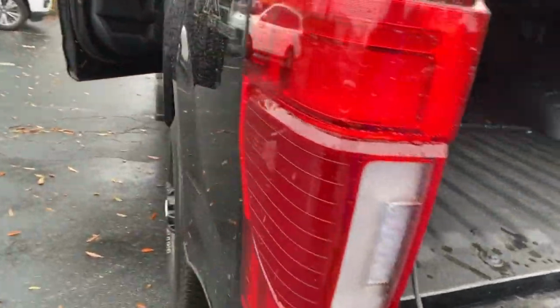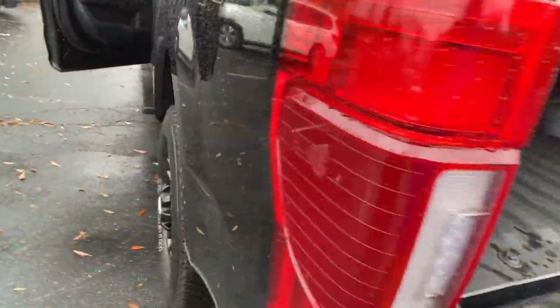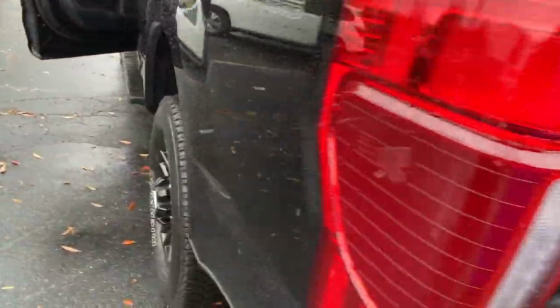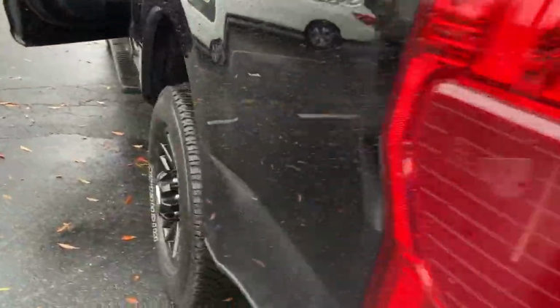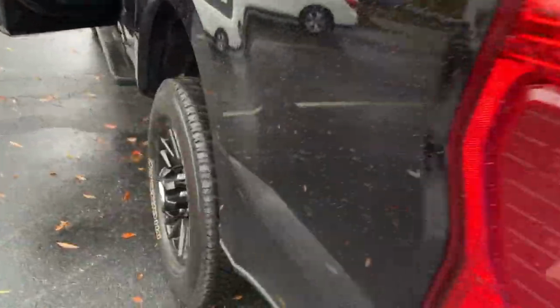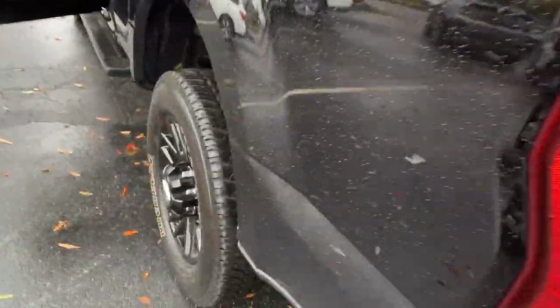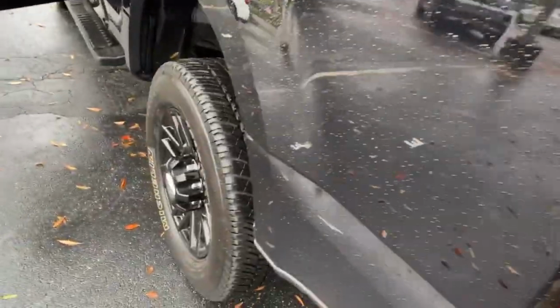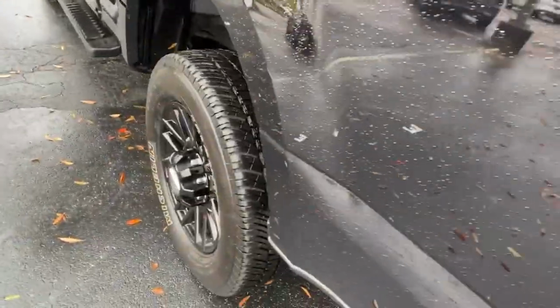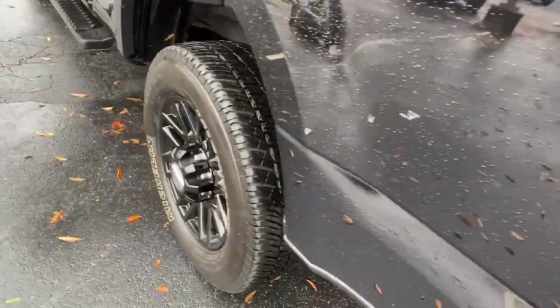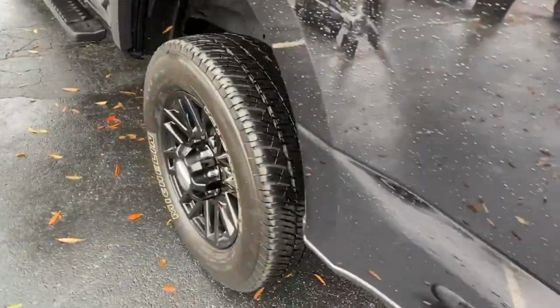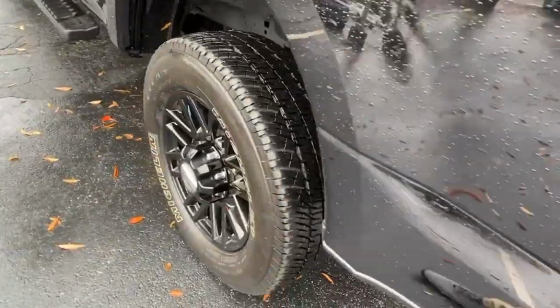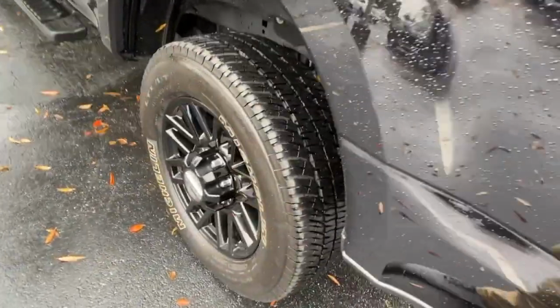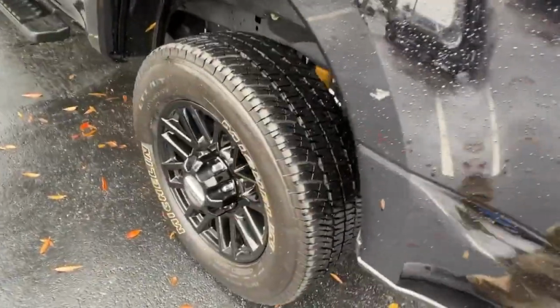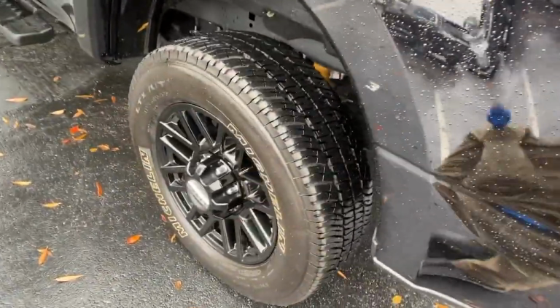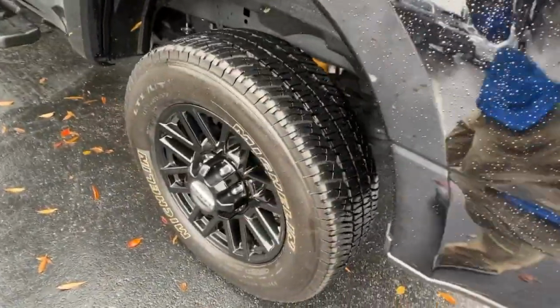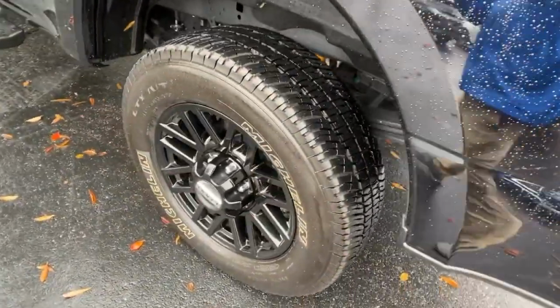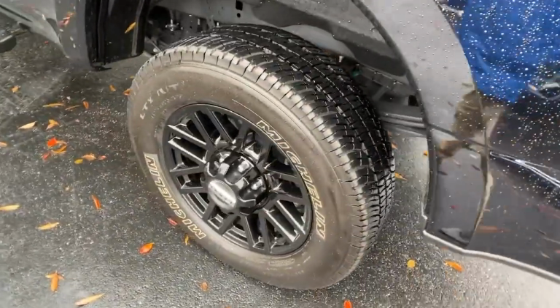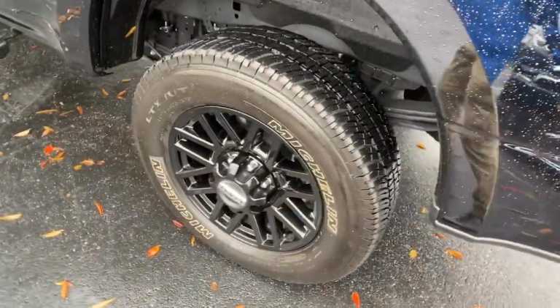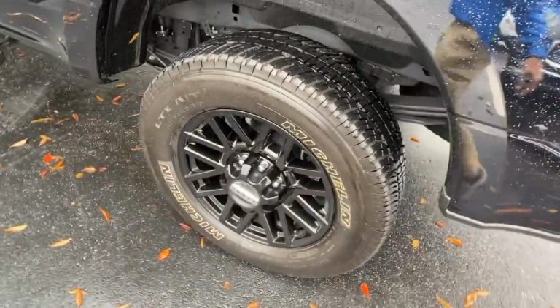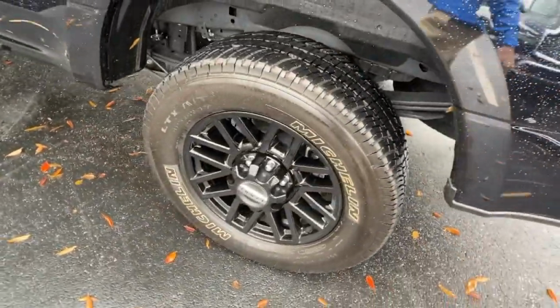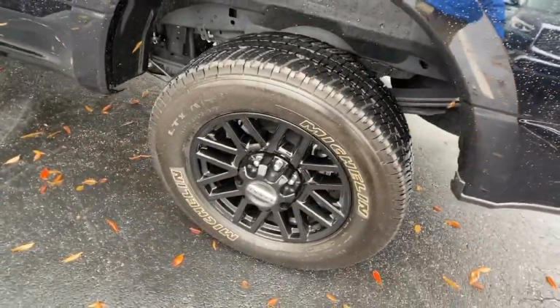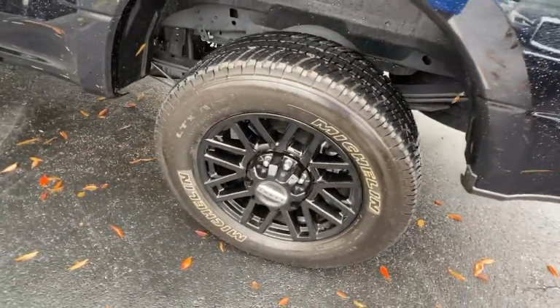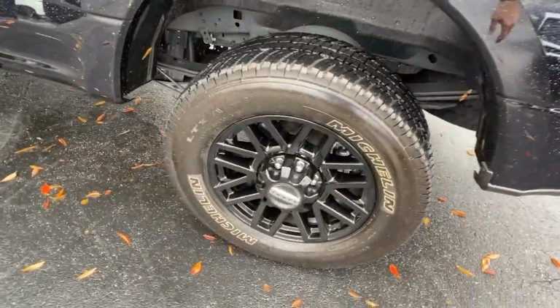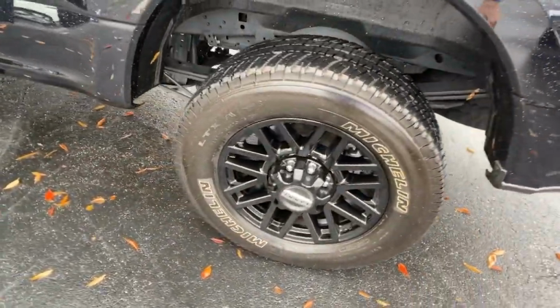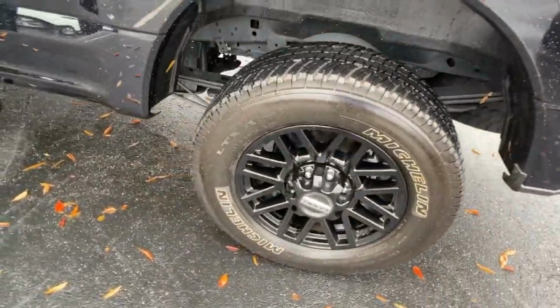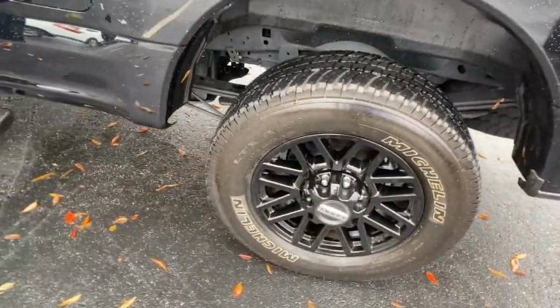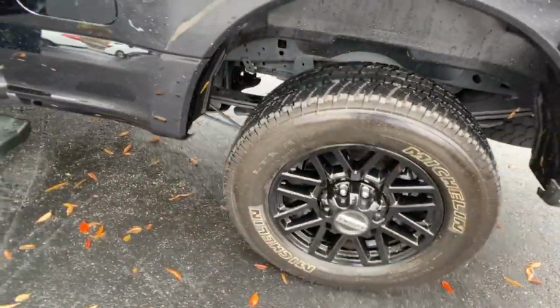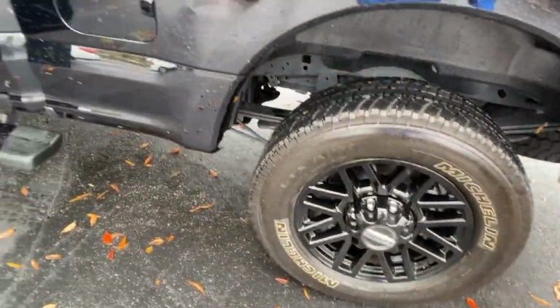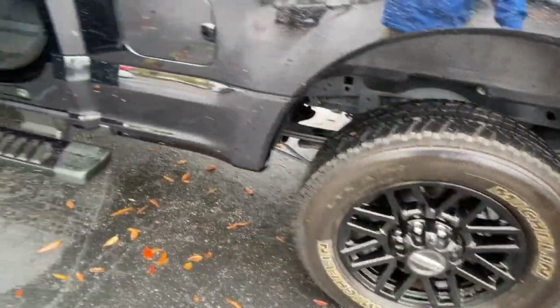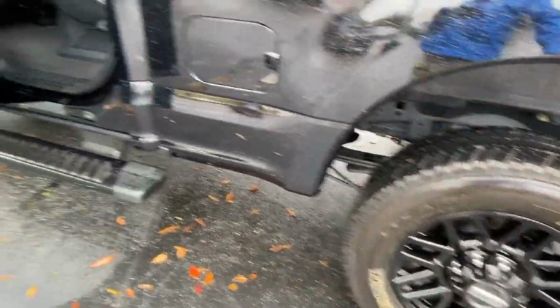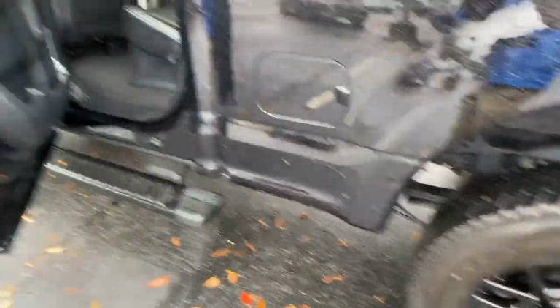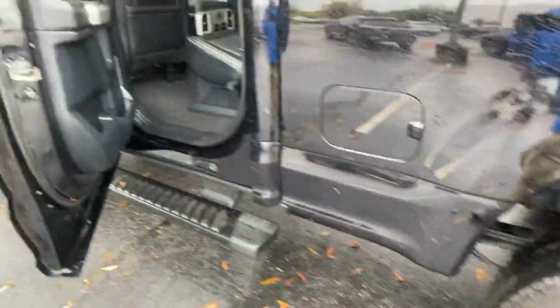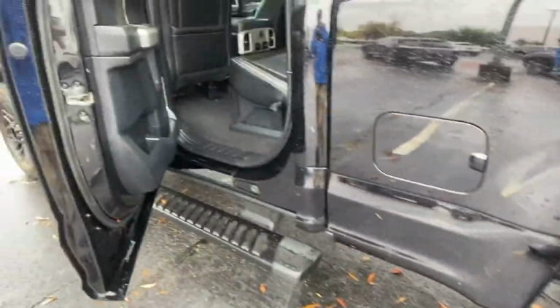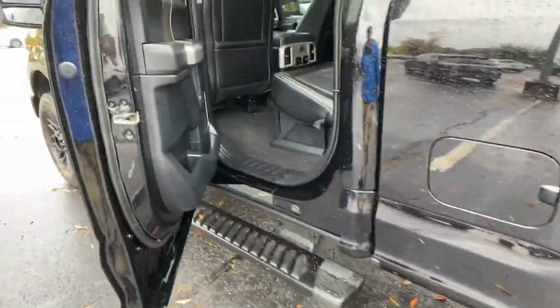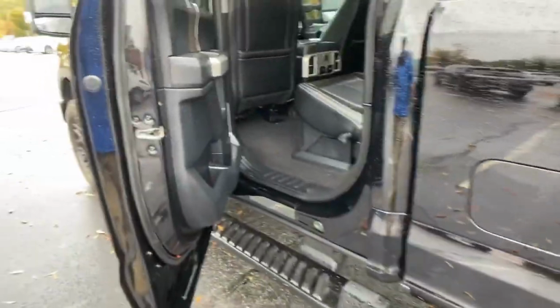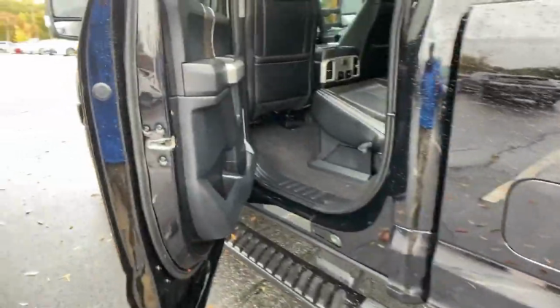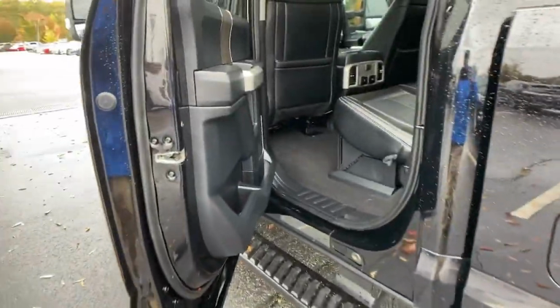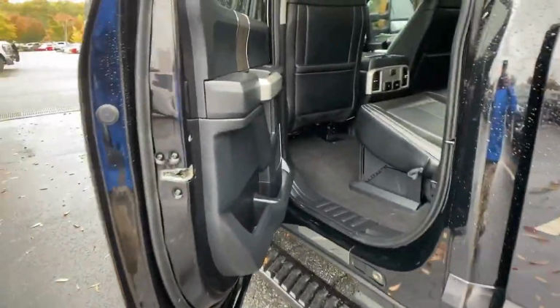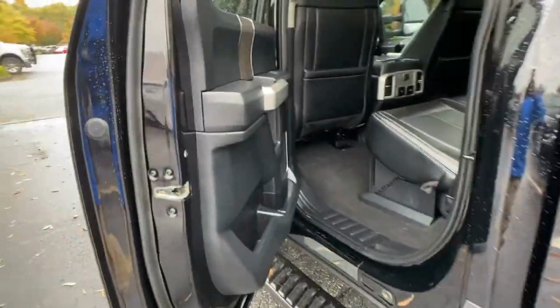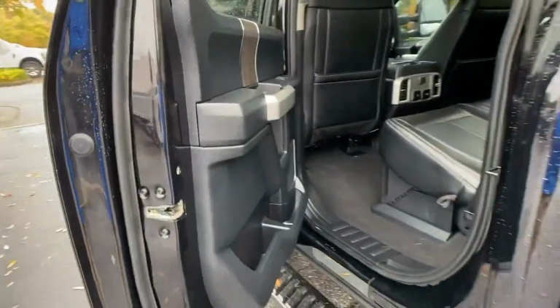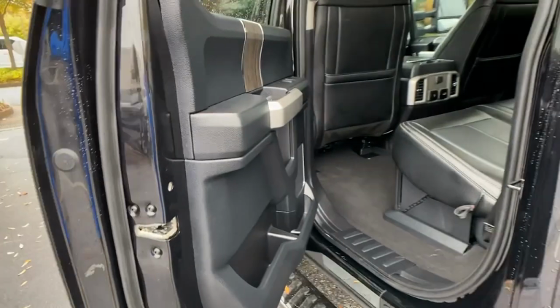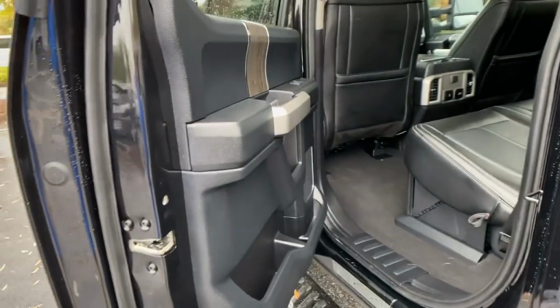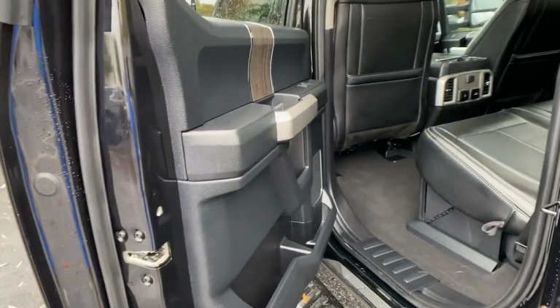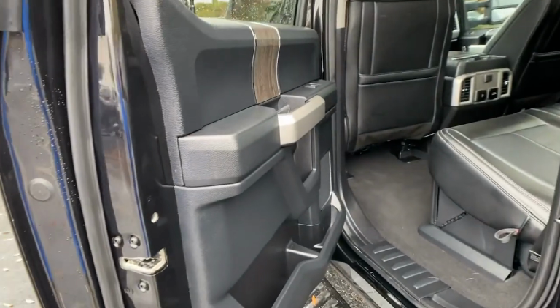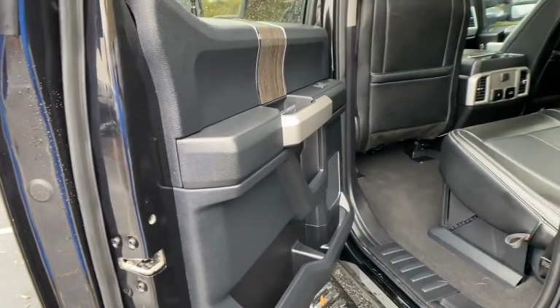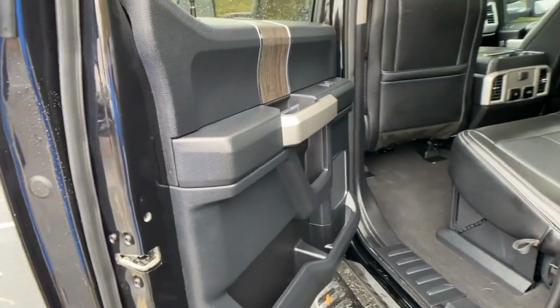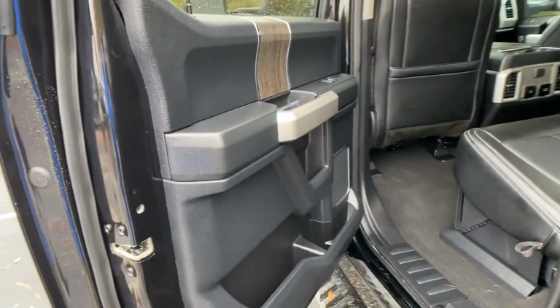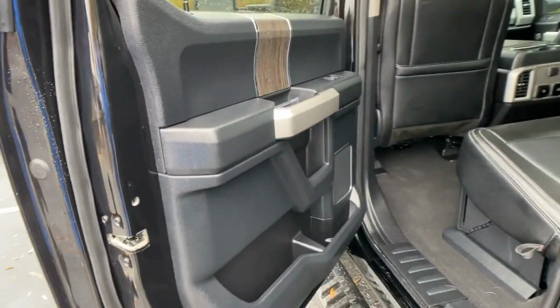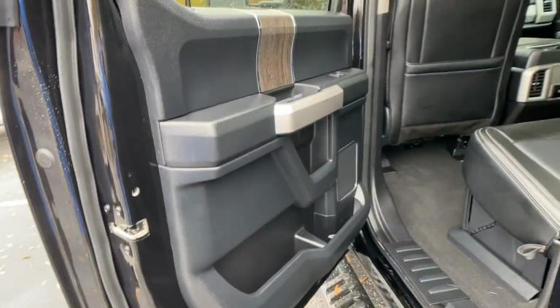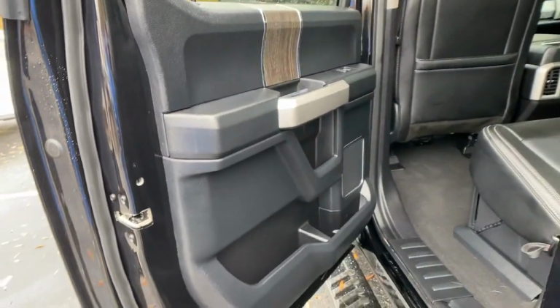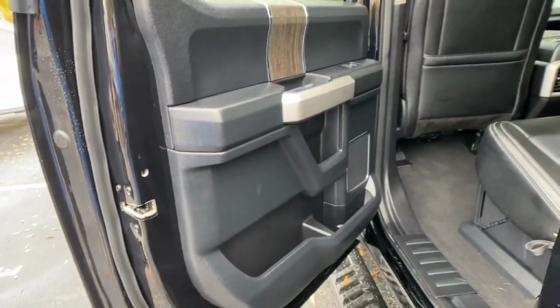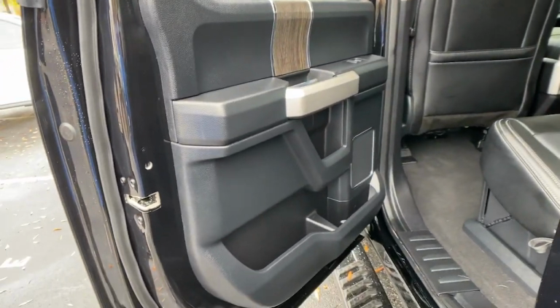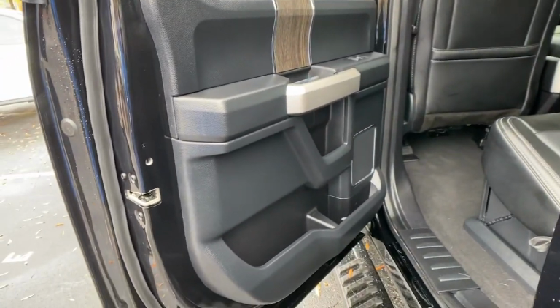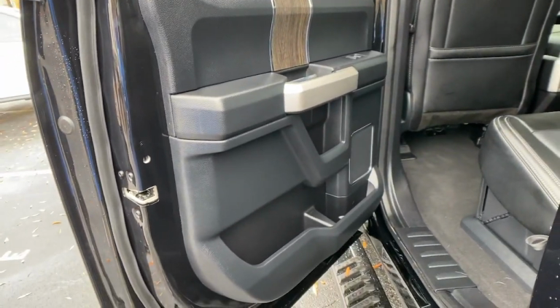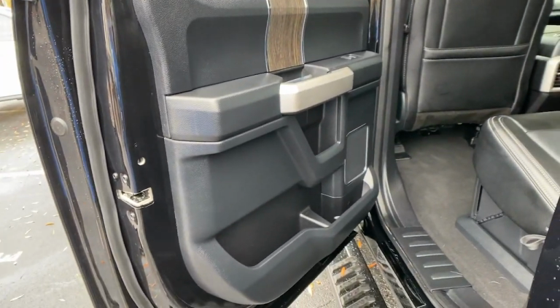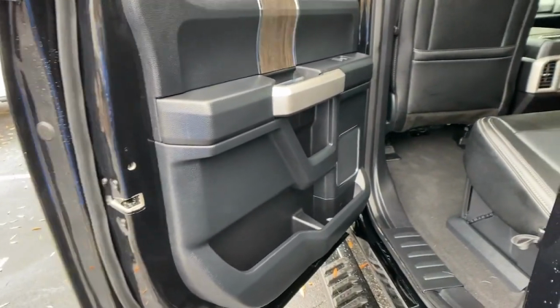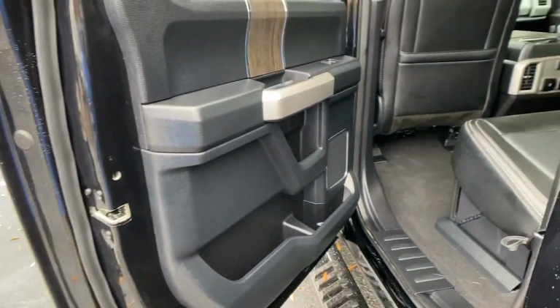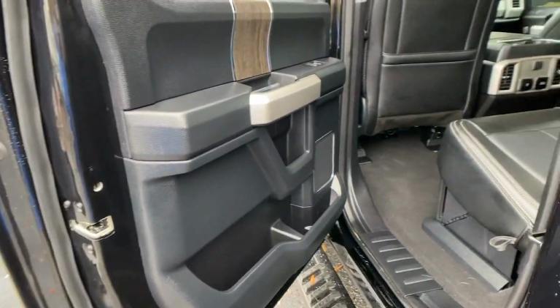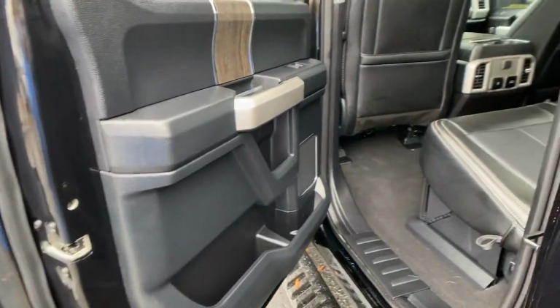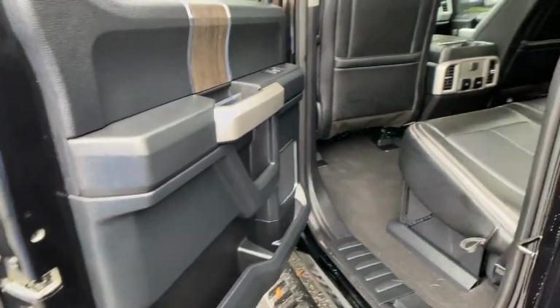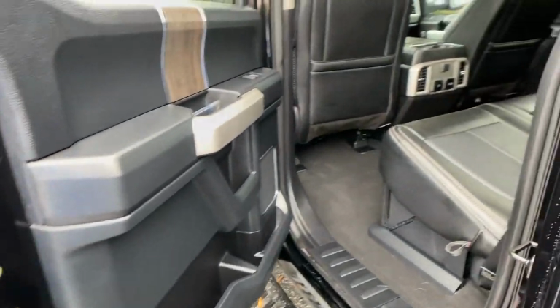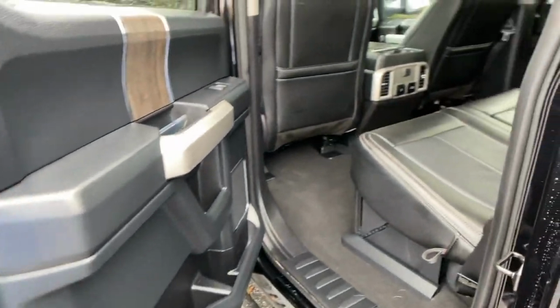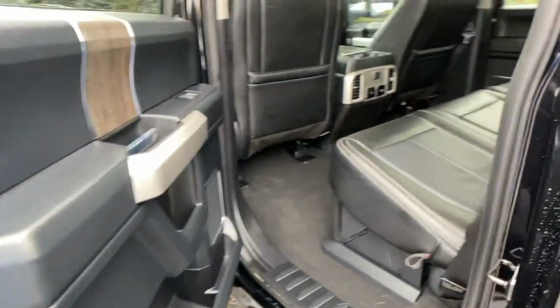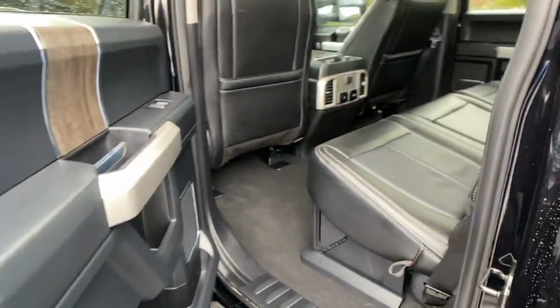Electronic stability control, trip computer, privacy glass, four-wheel disc brakes, power steering.